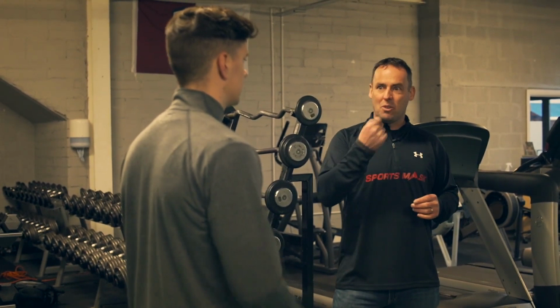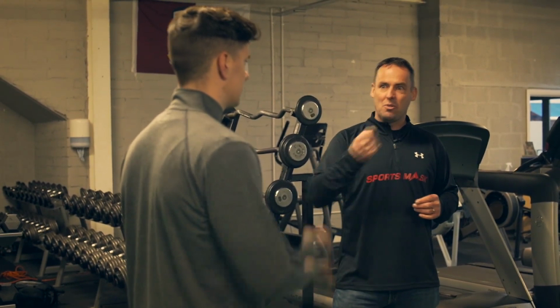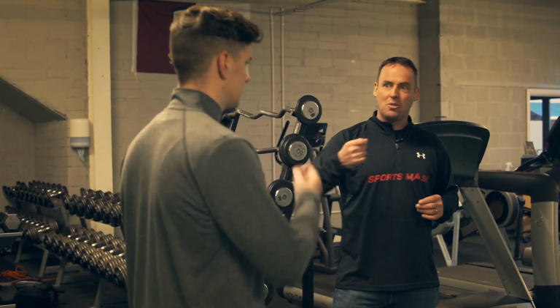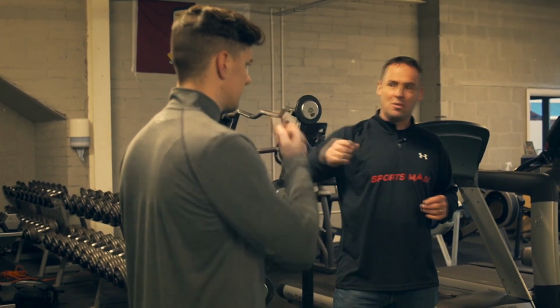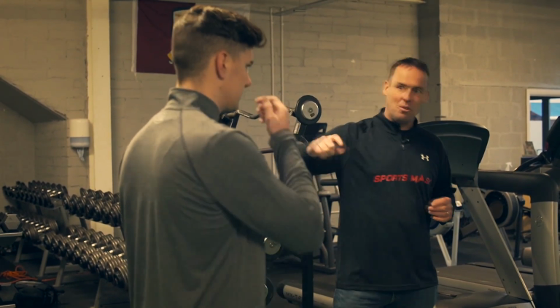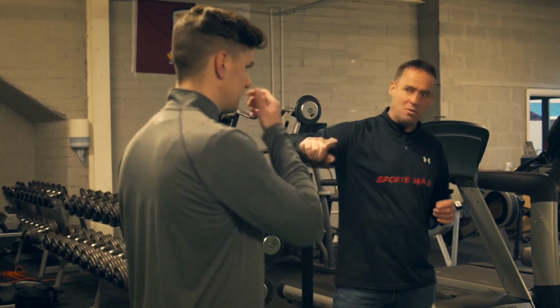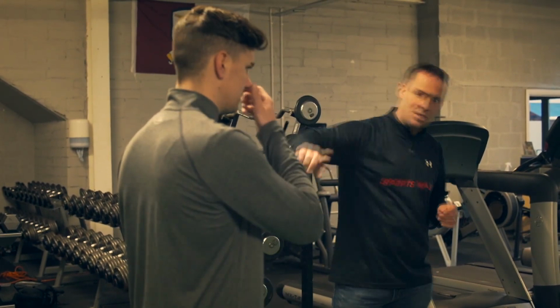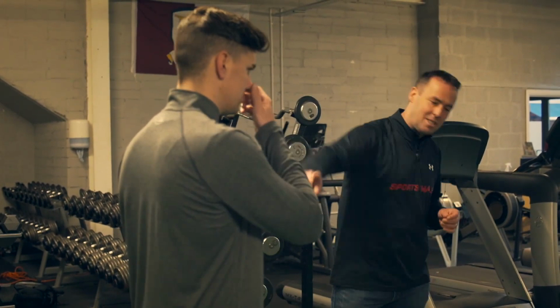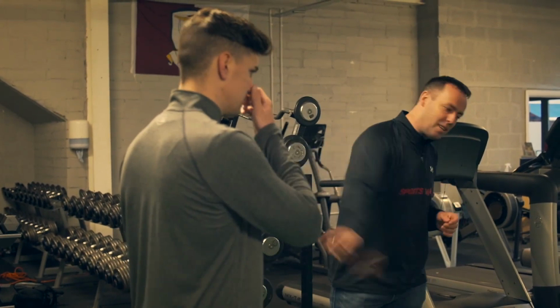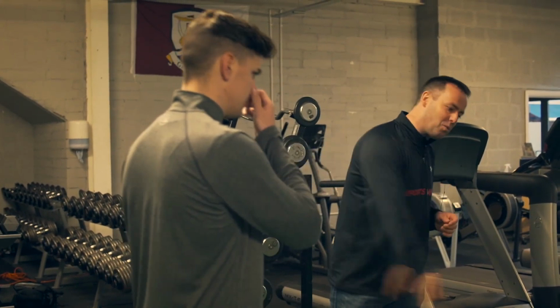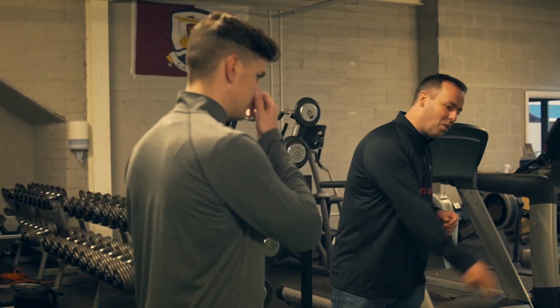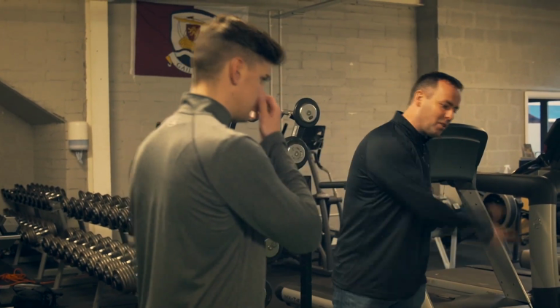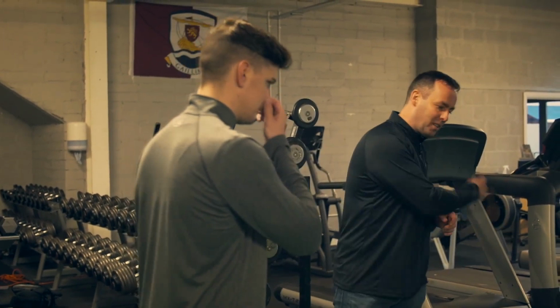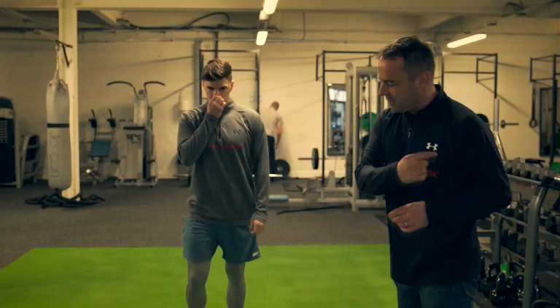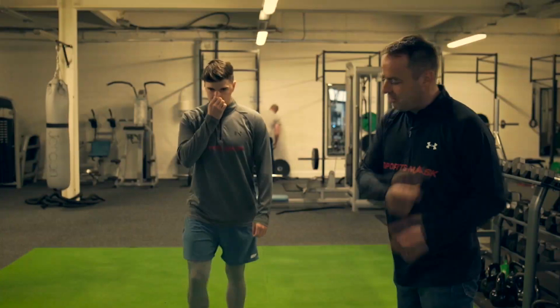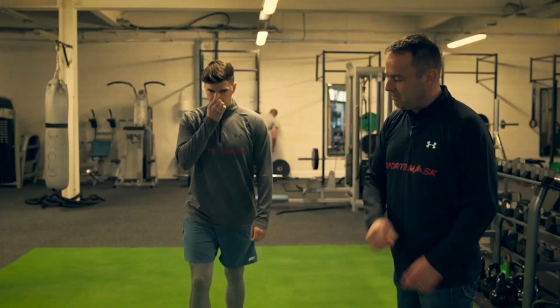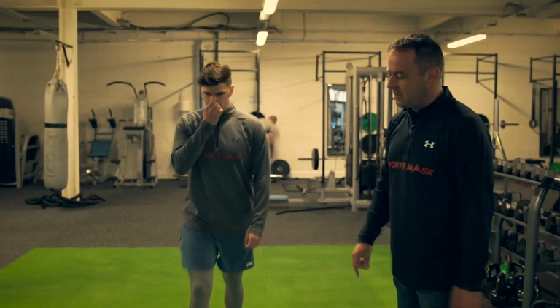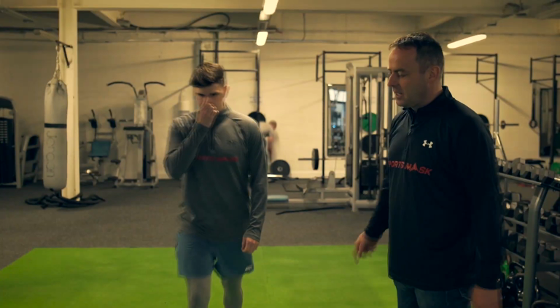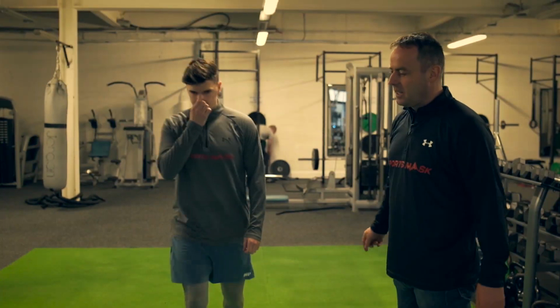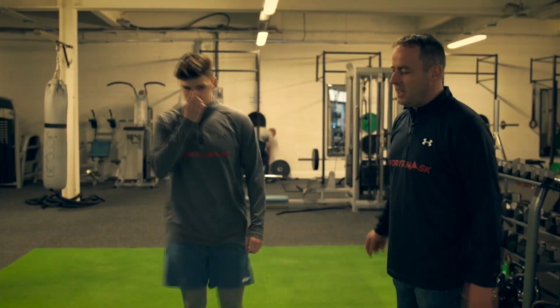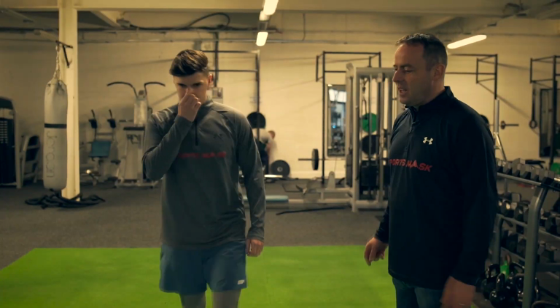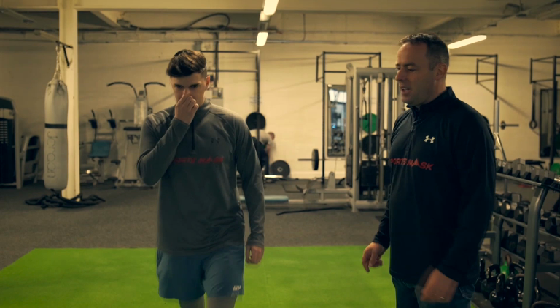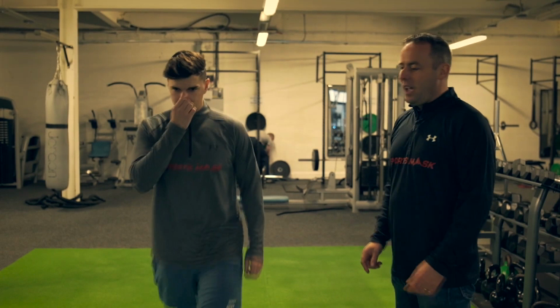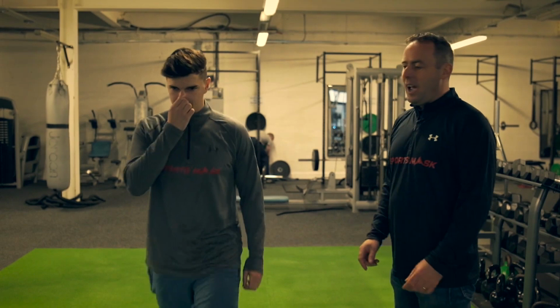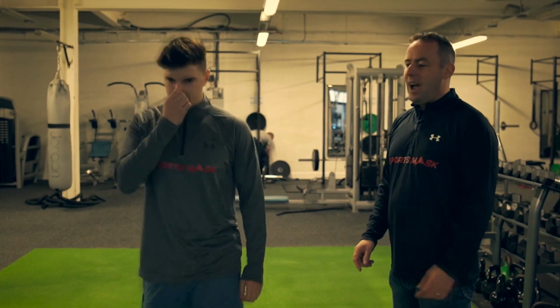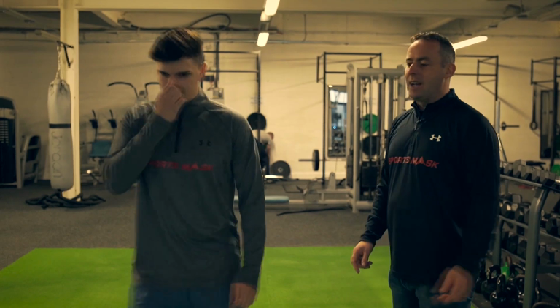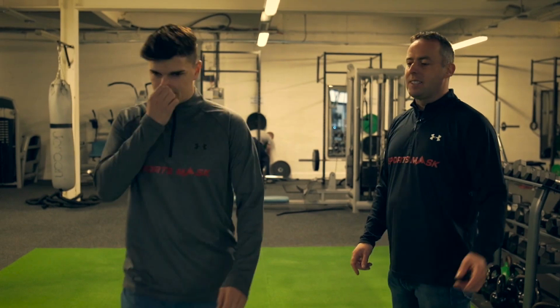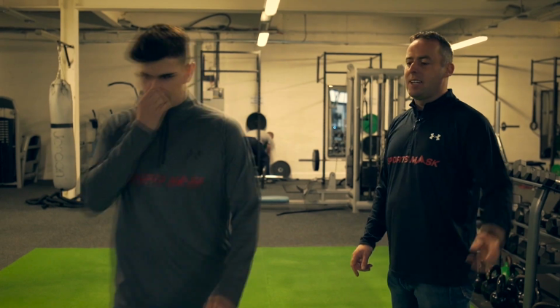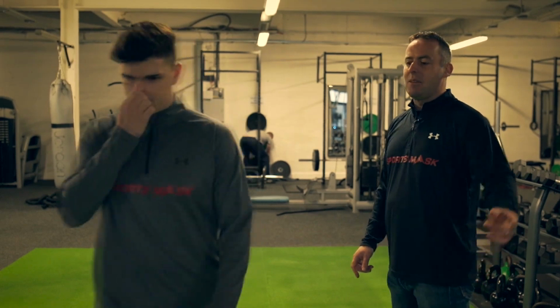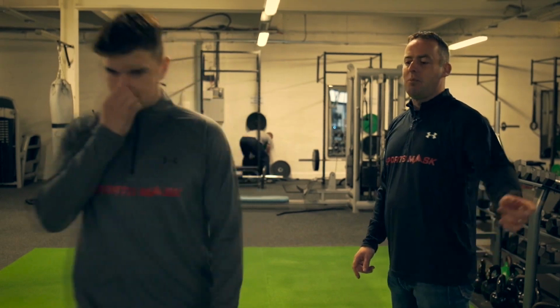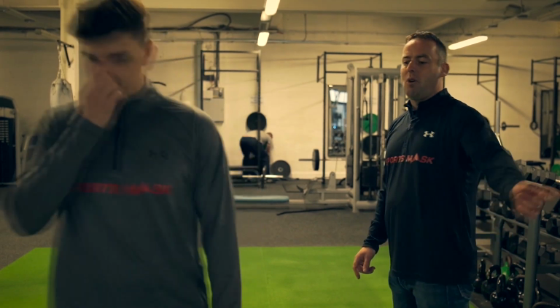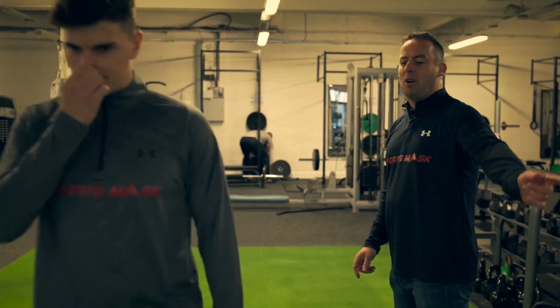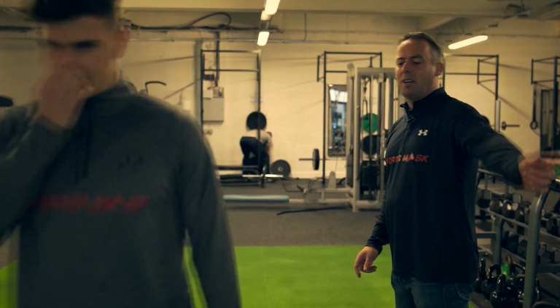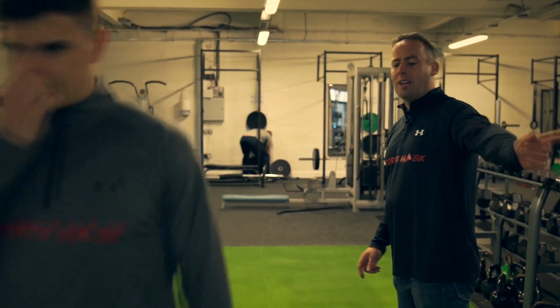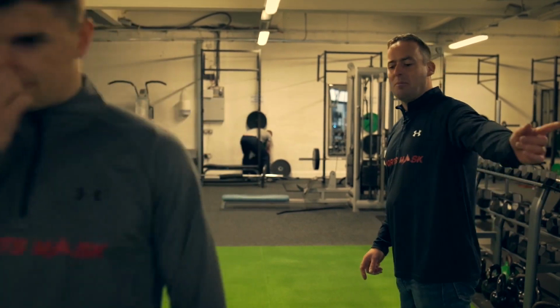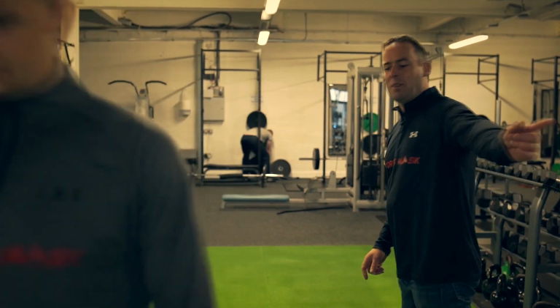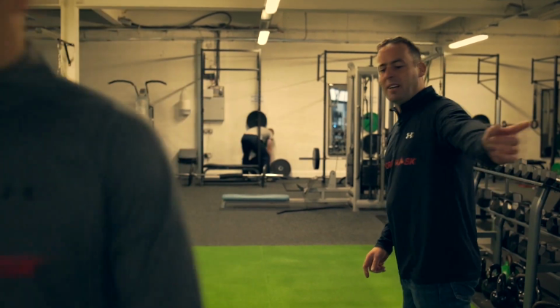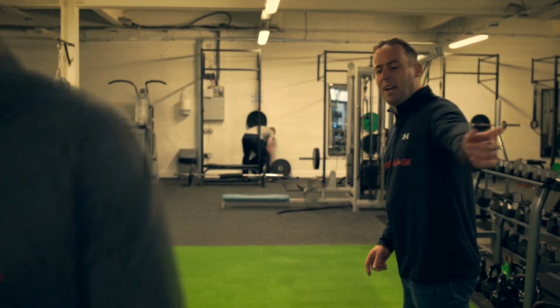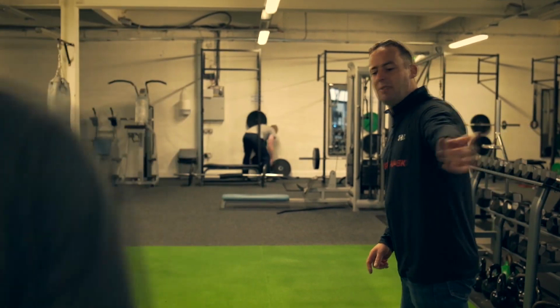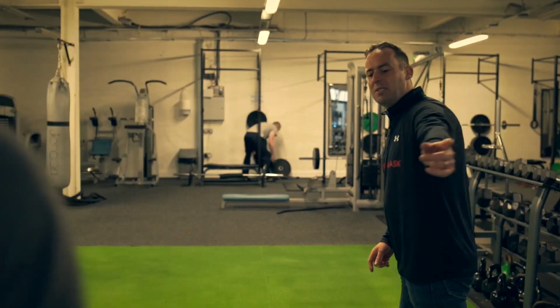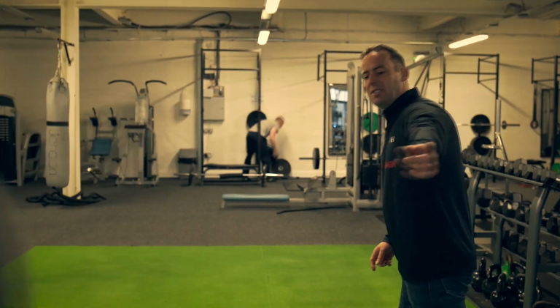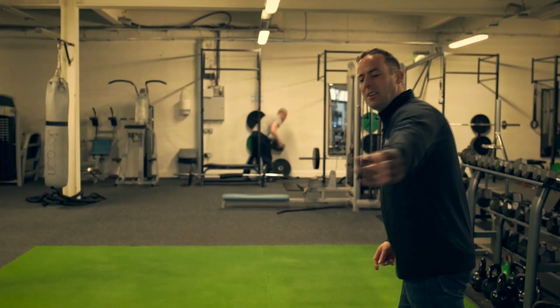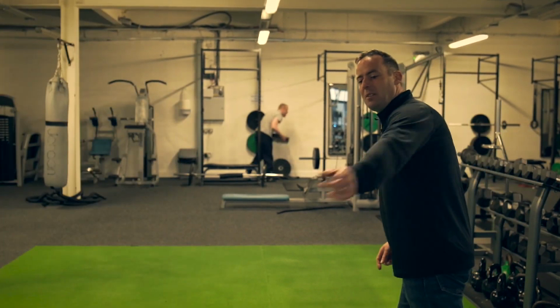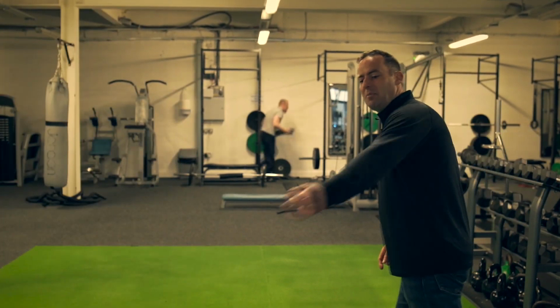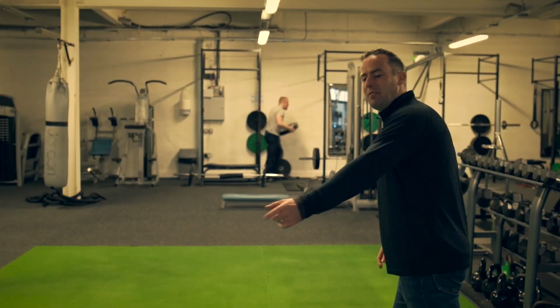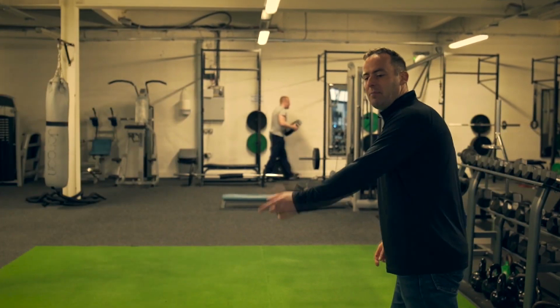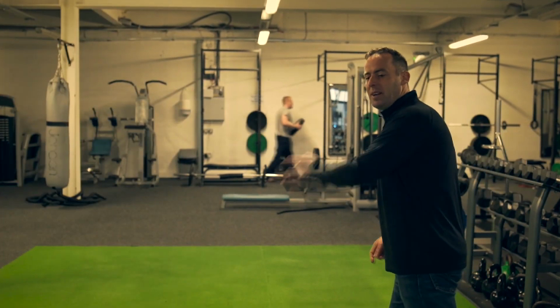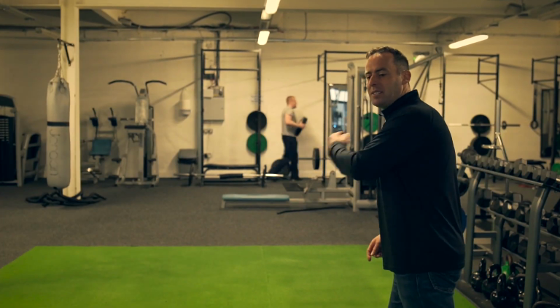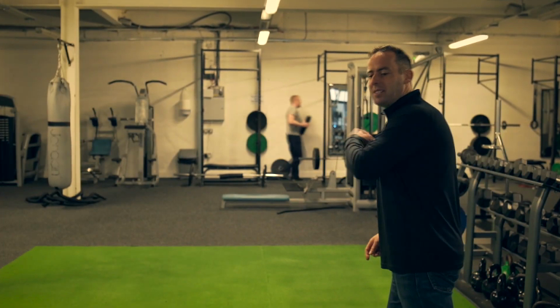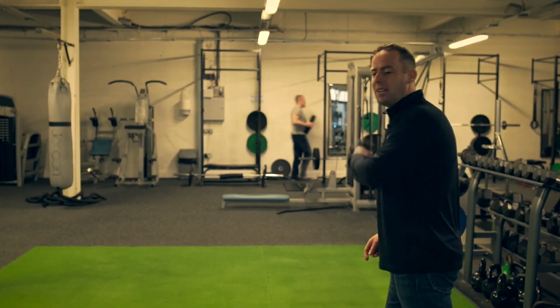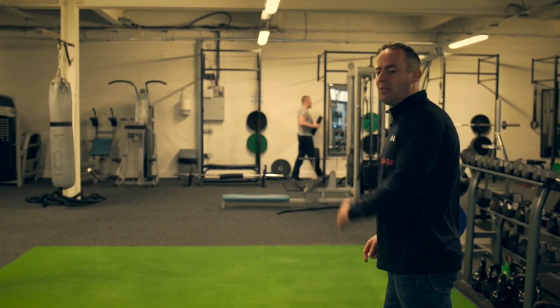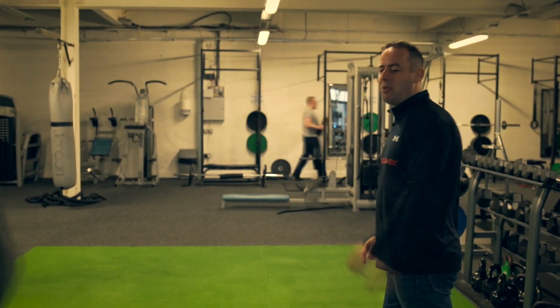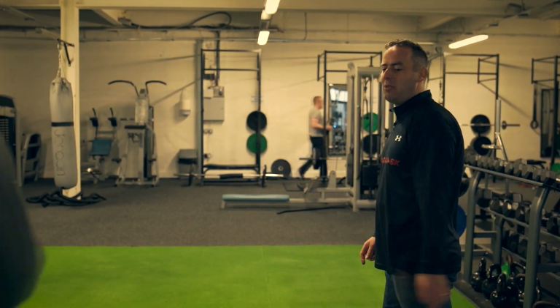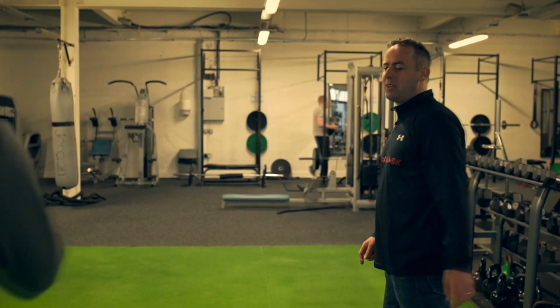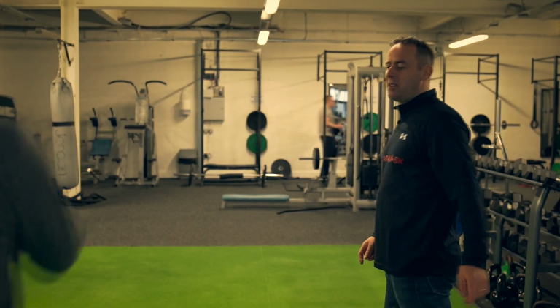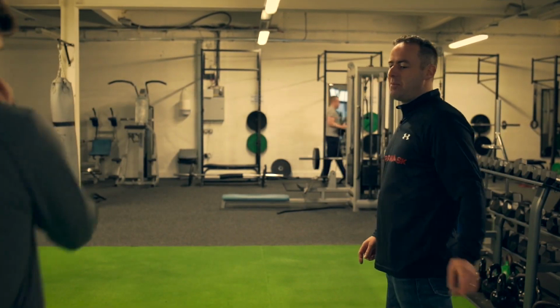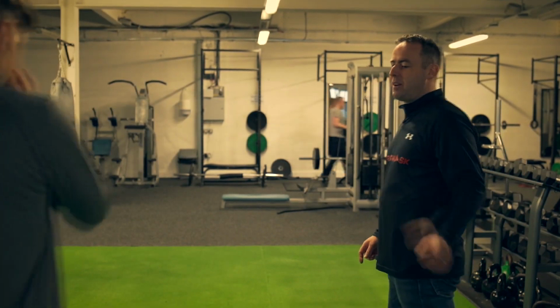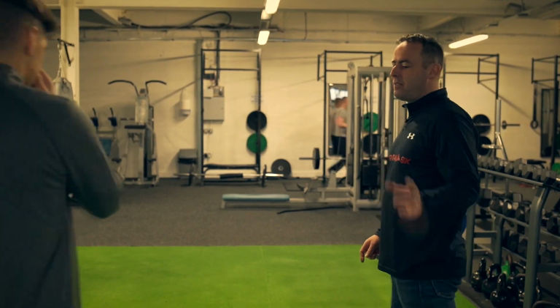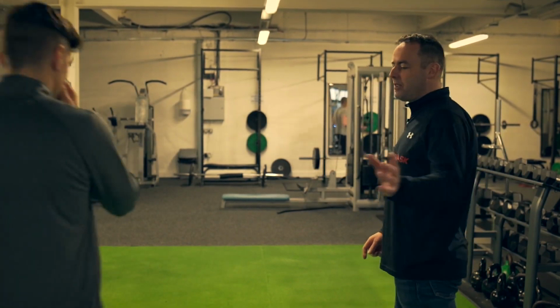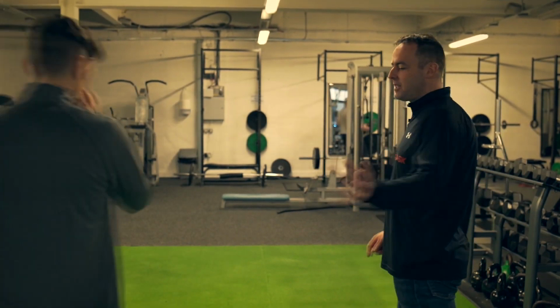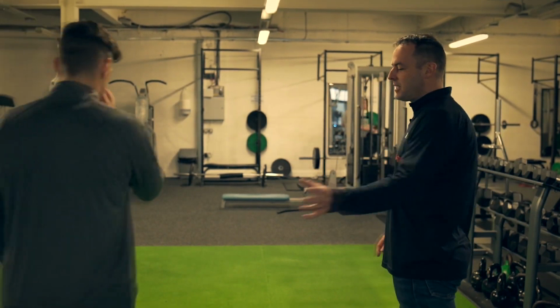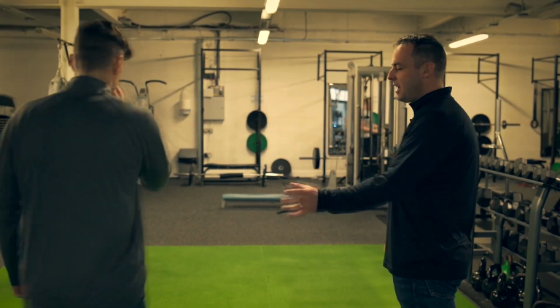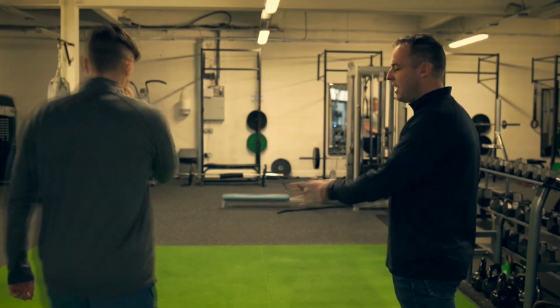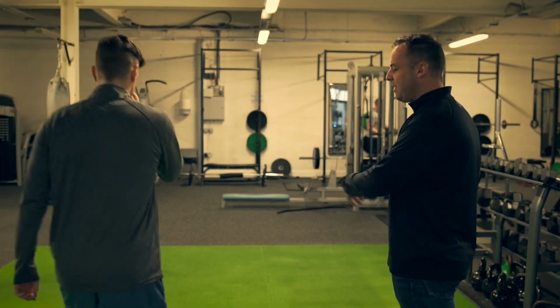Hold your nose, start walking. Keep walking — we're counting the number of paces that you're holding your breath. First ten.